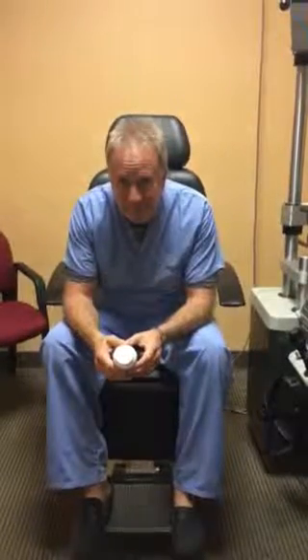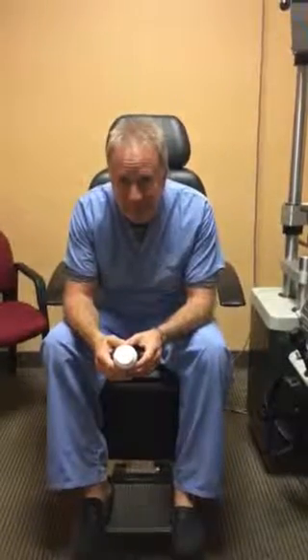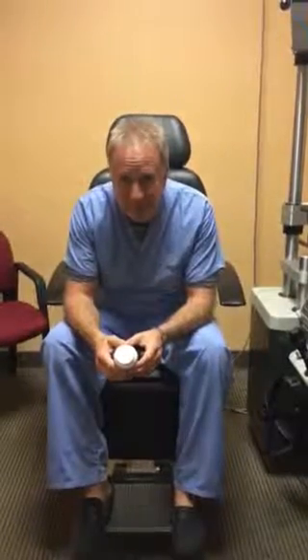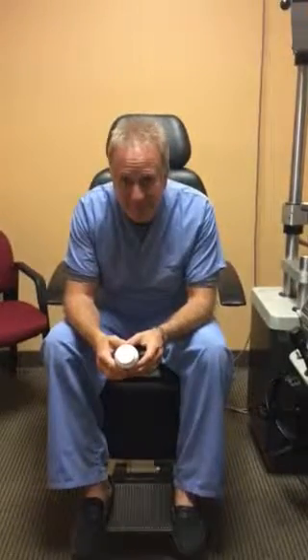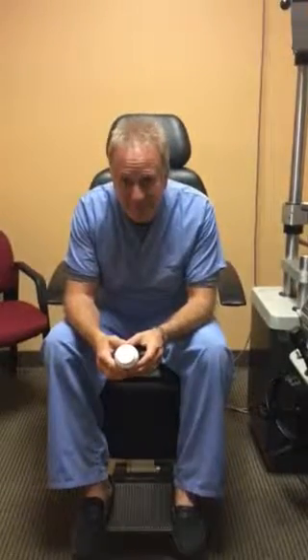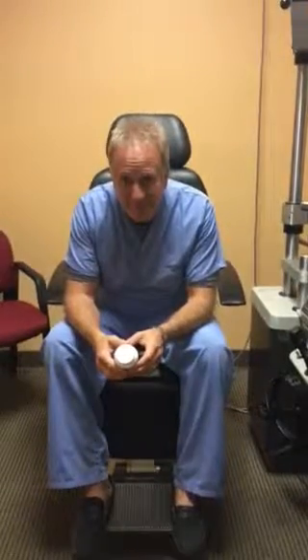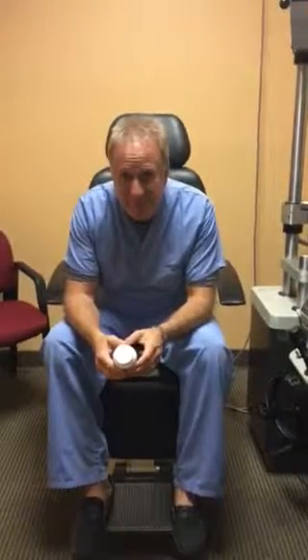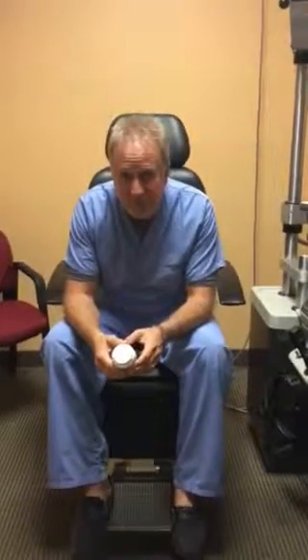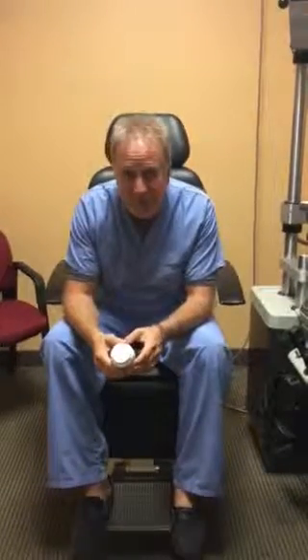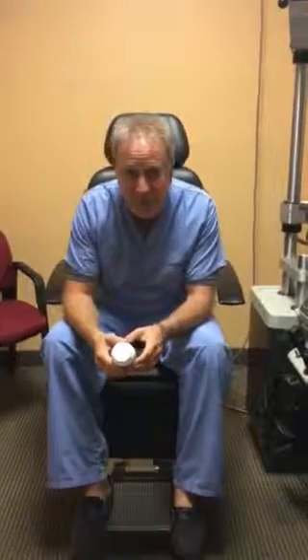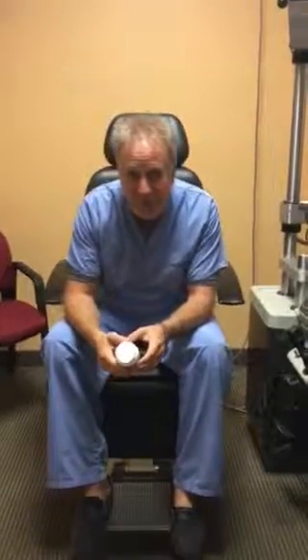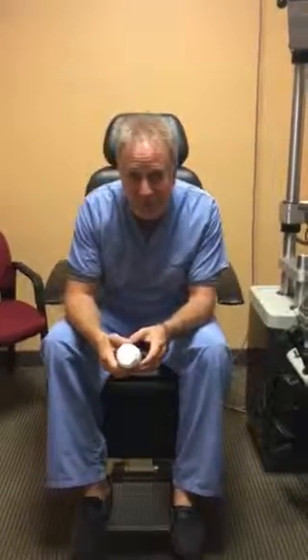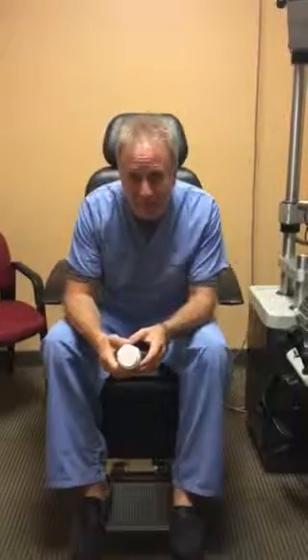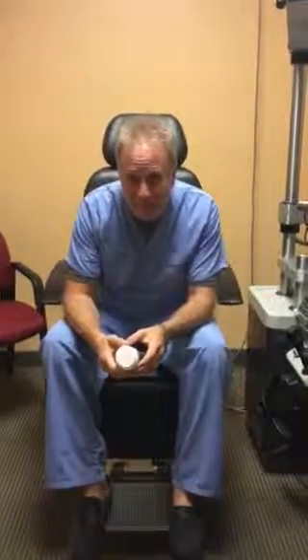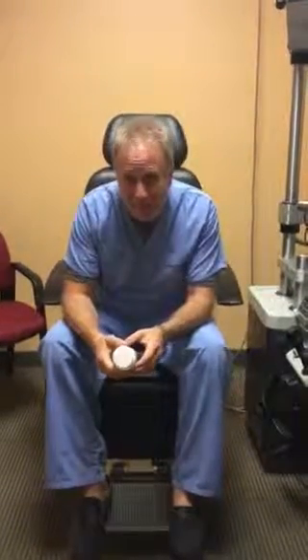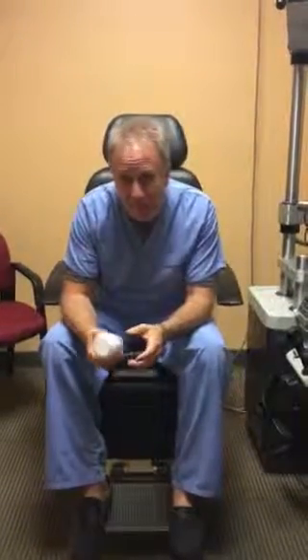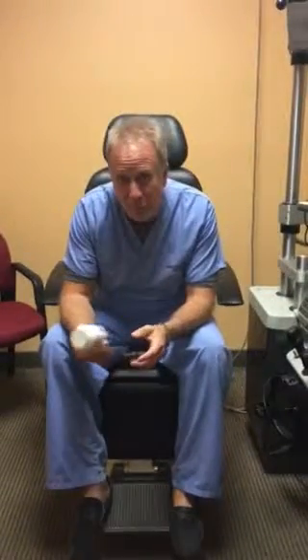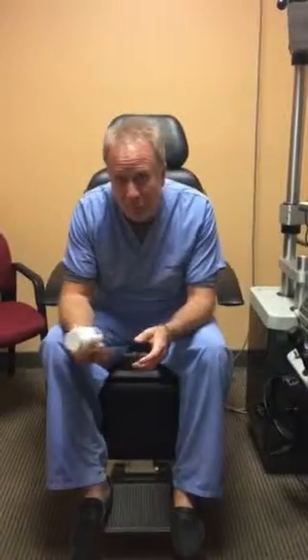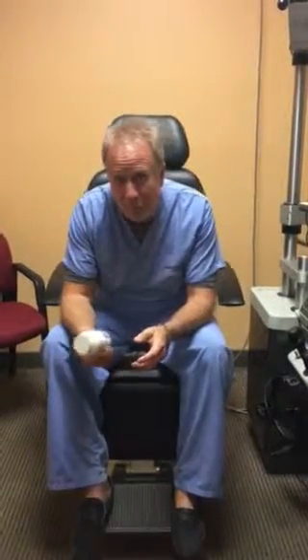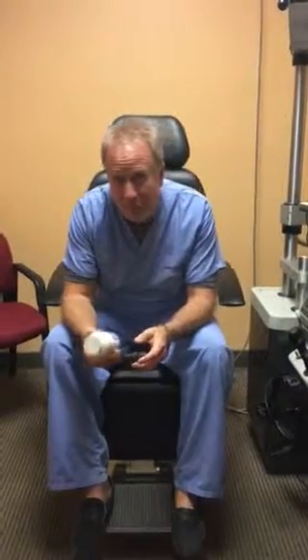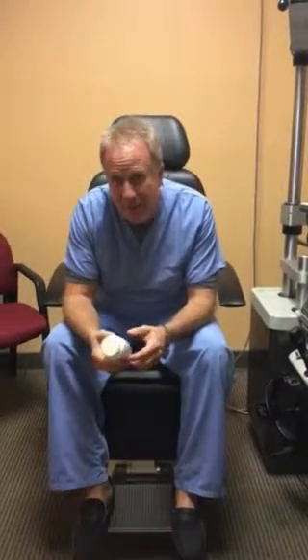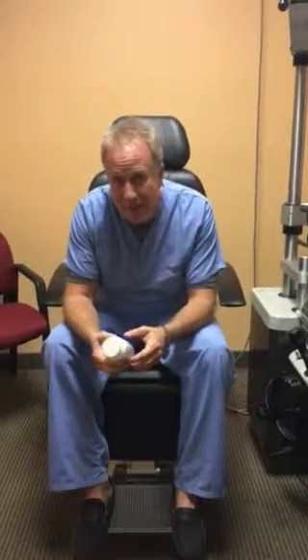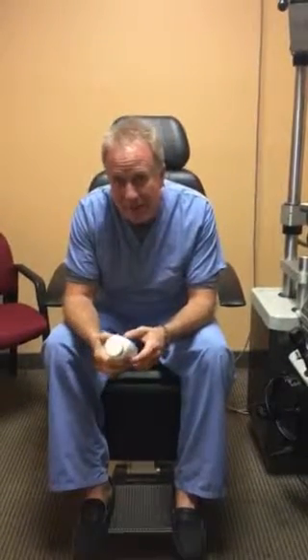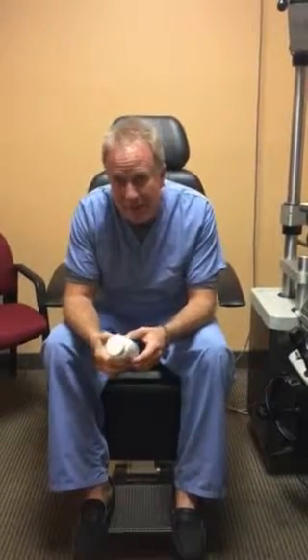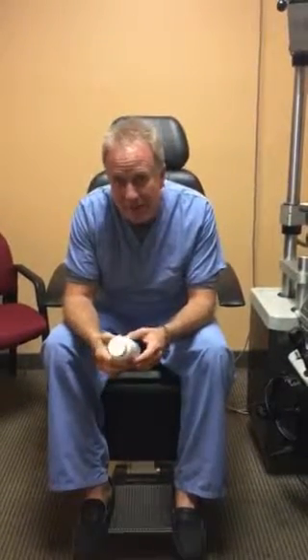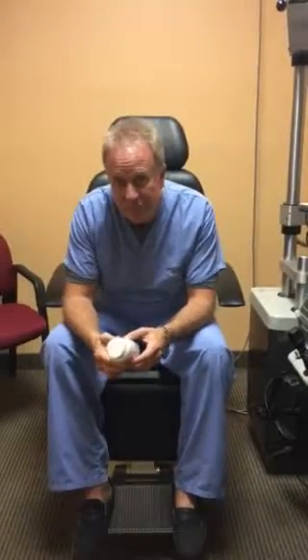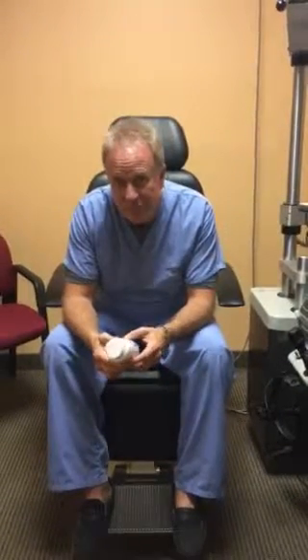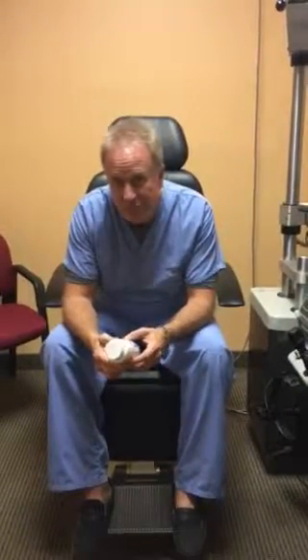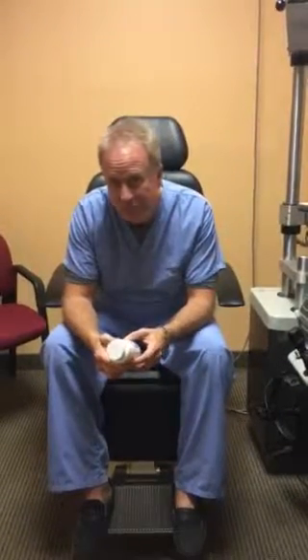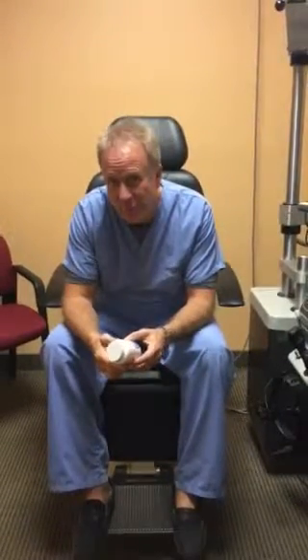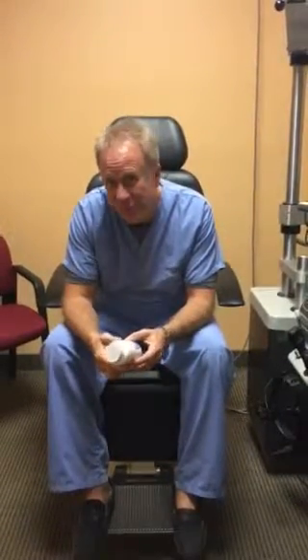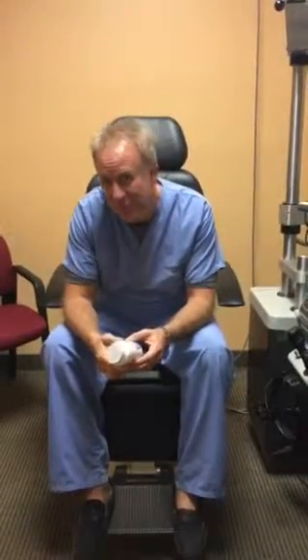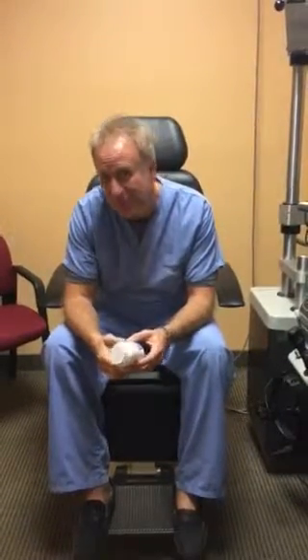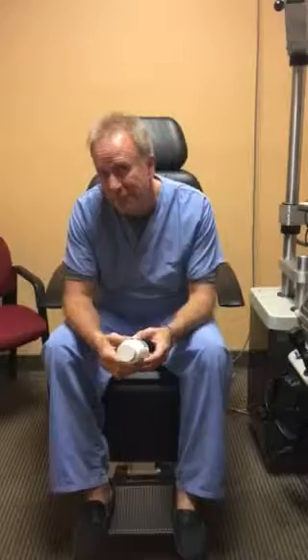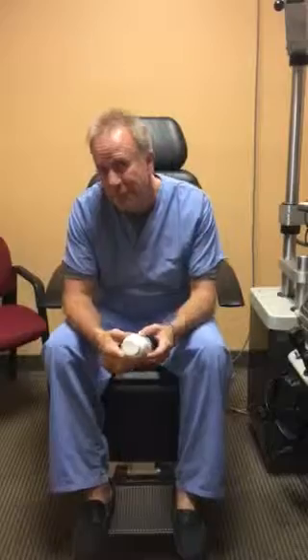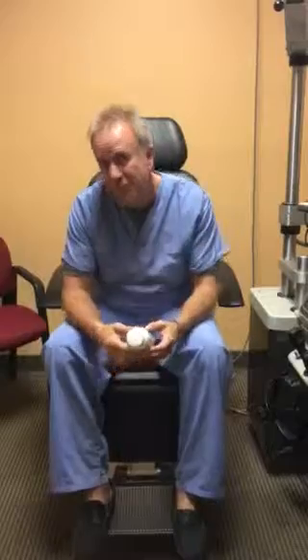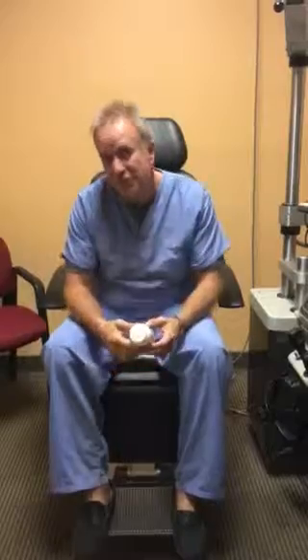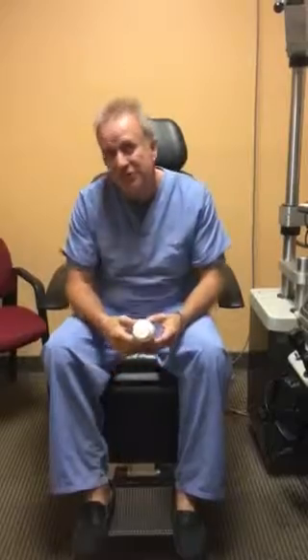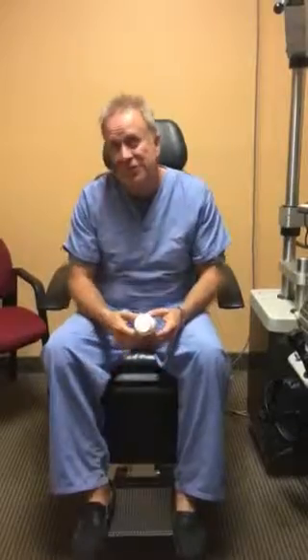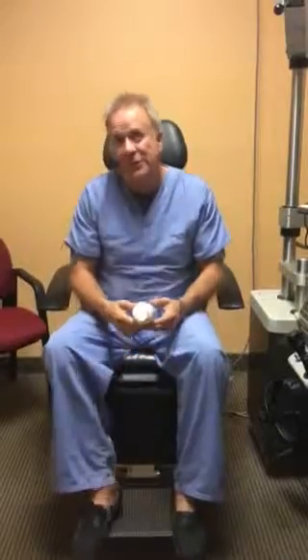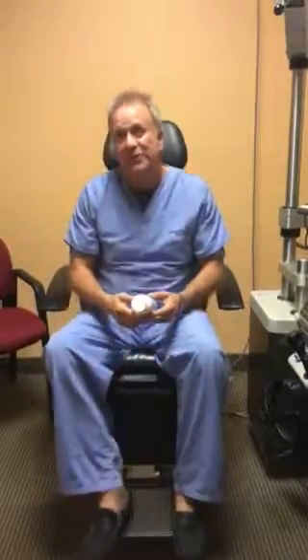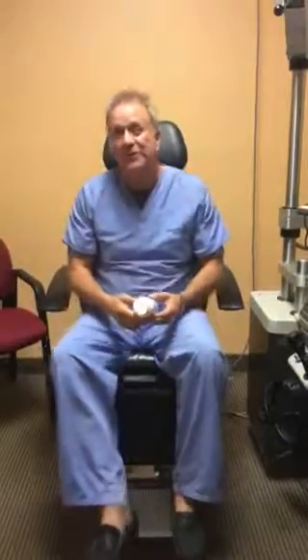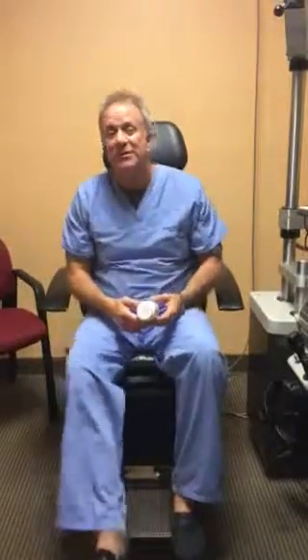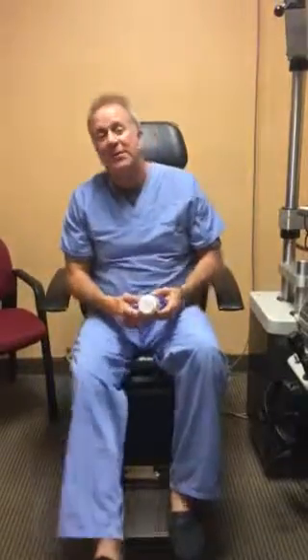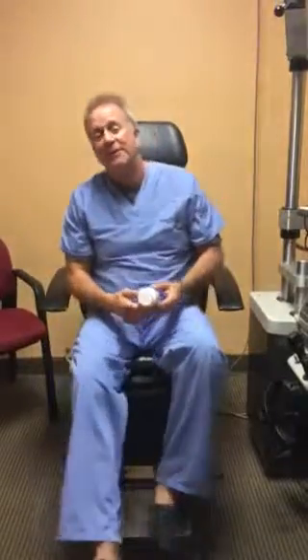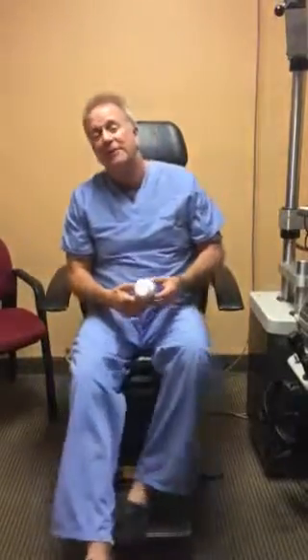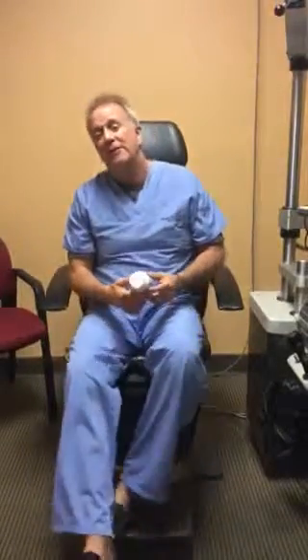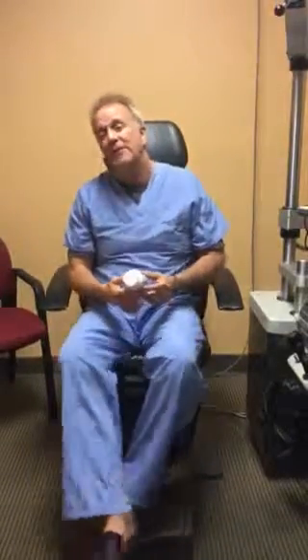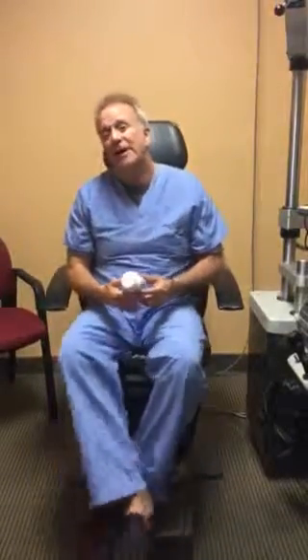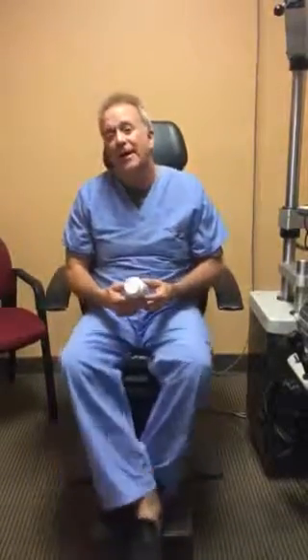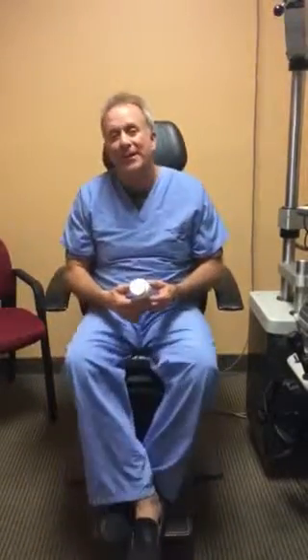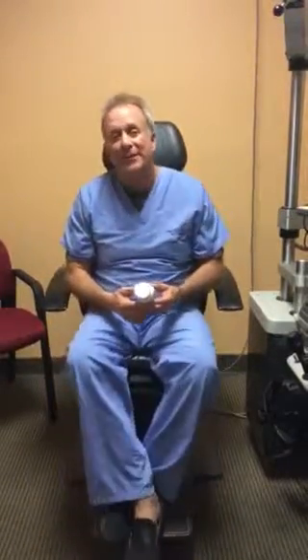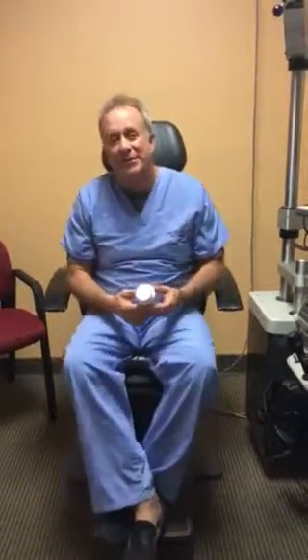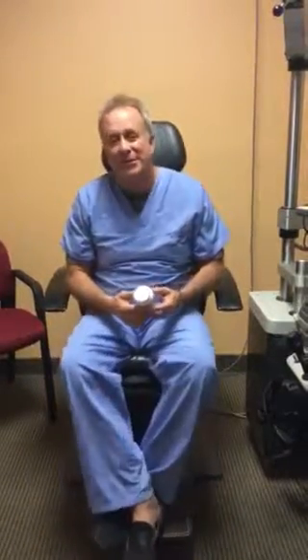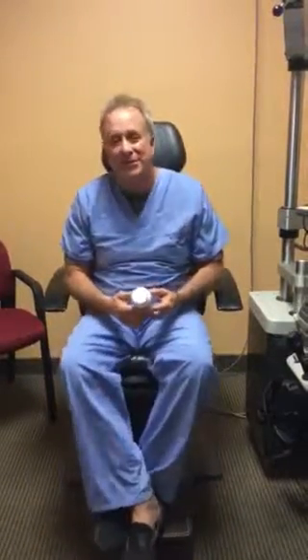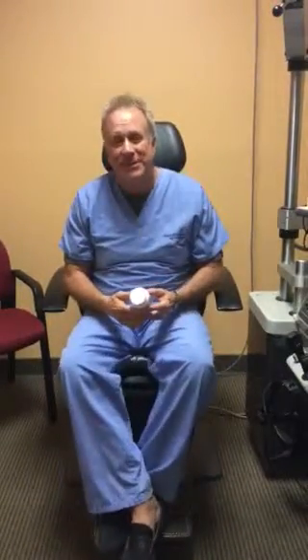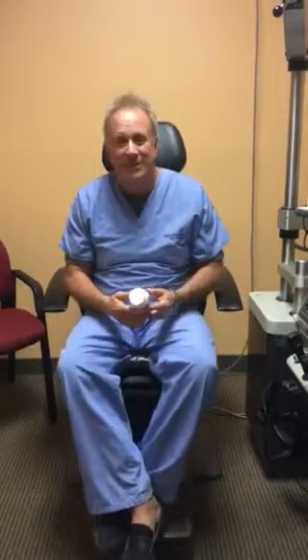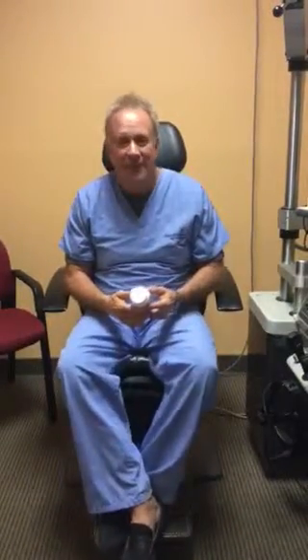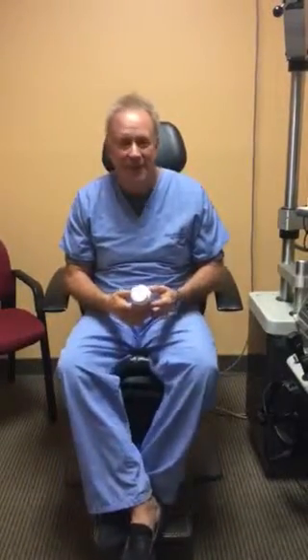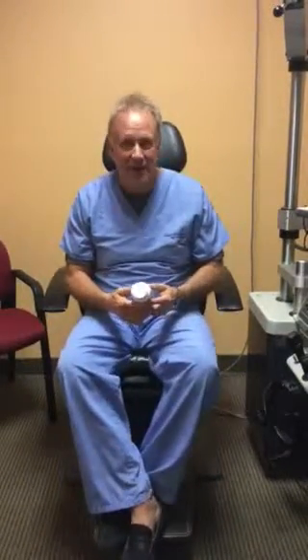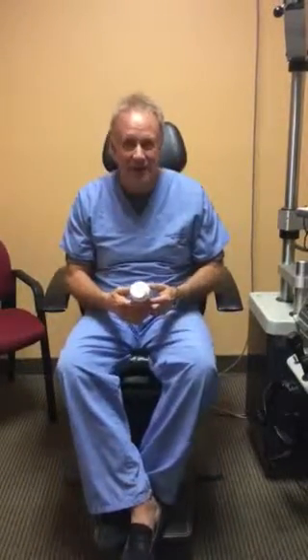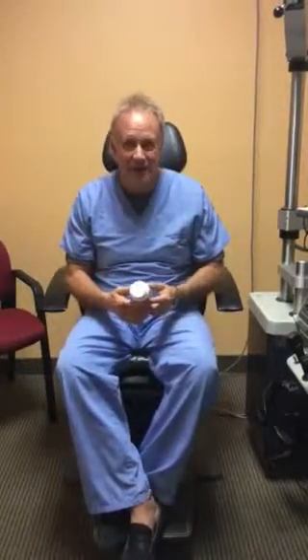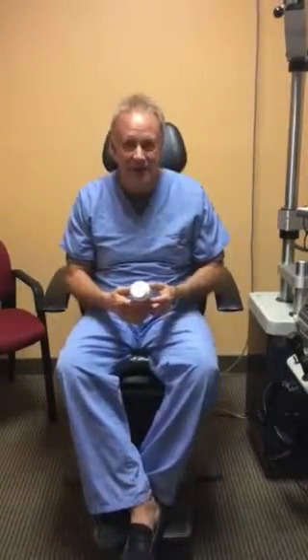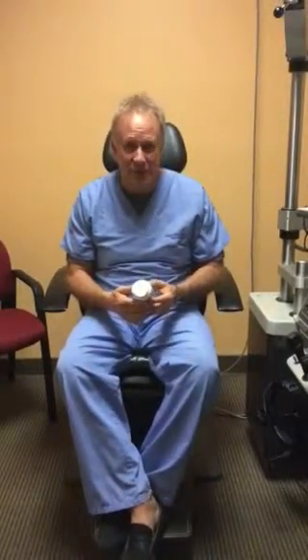Hi, I'm Dr. Michael Lang. I'm a board-certified optometric physician as well as a certified nutritional specialist, founder of Lang Eye Care & Associates and the Lang Eye Institute.